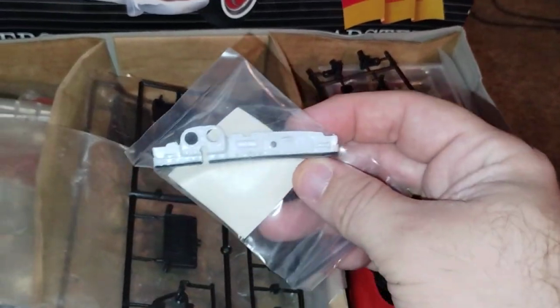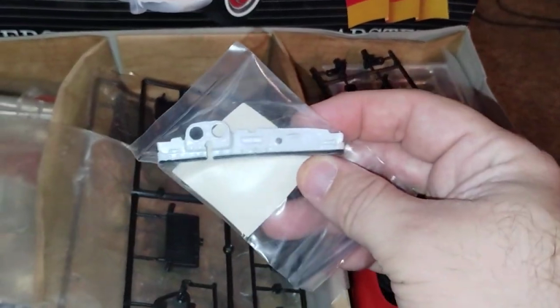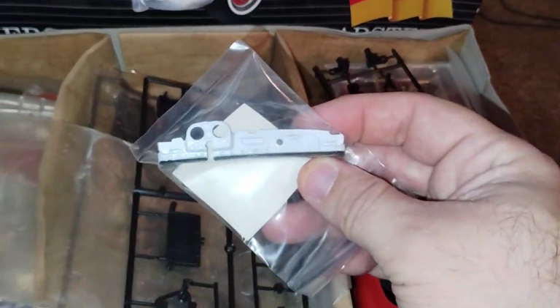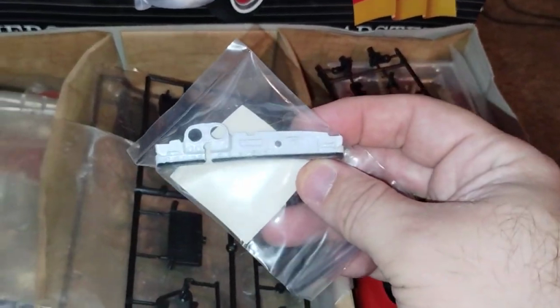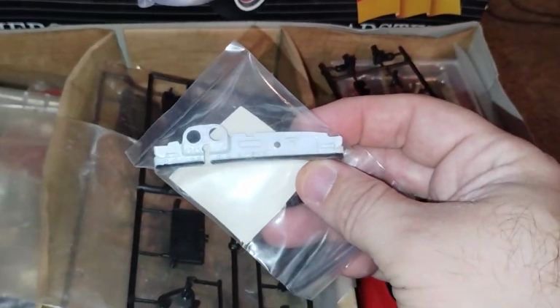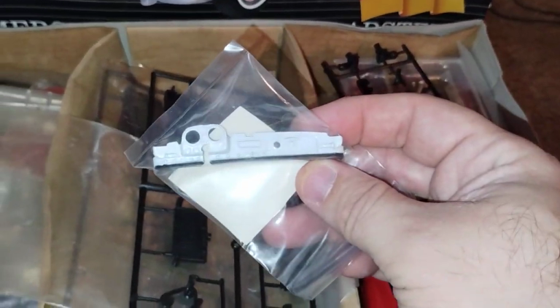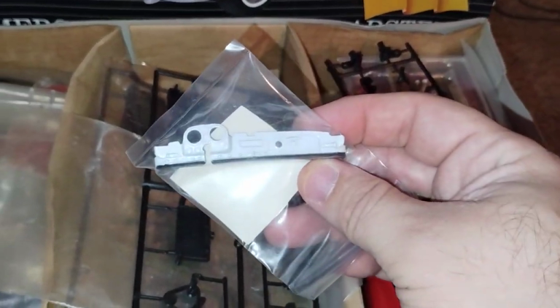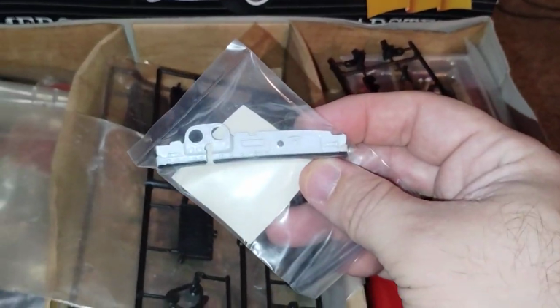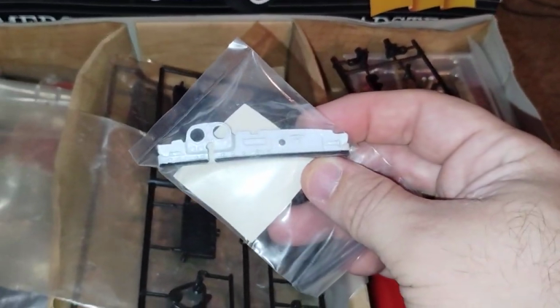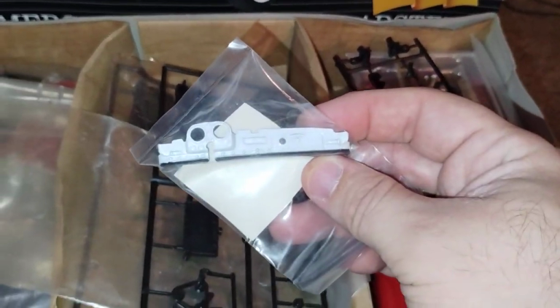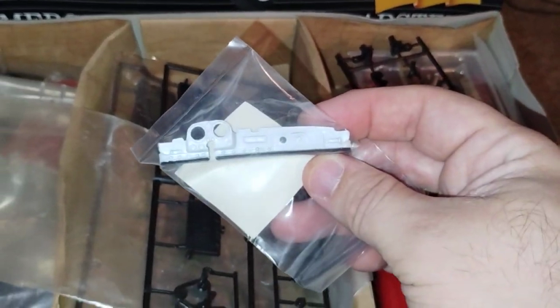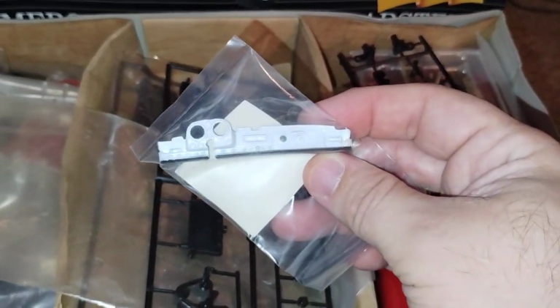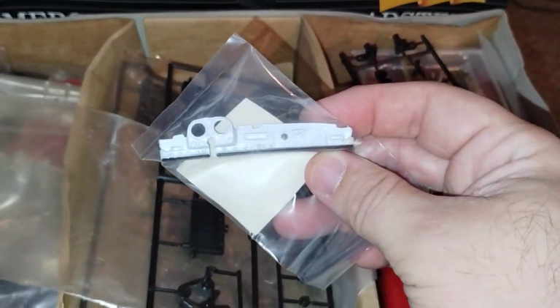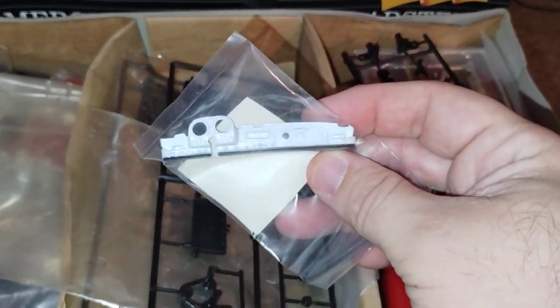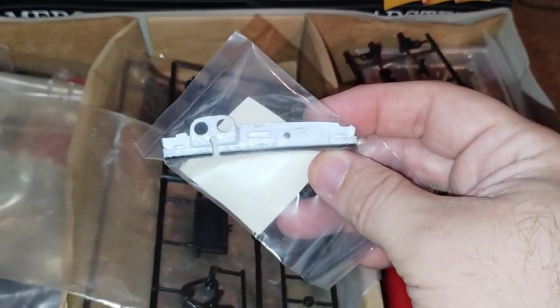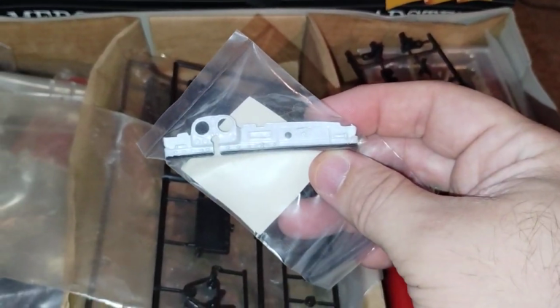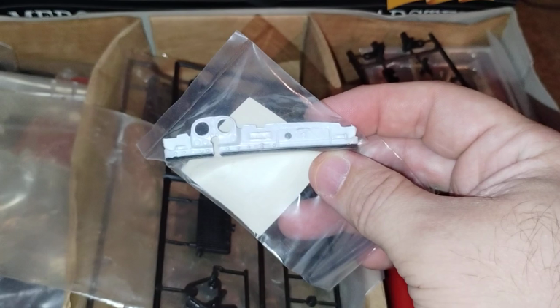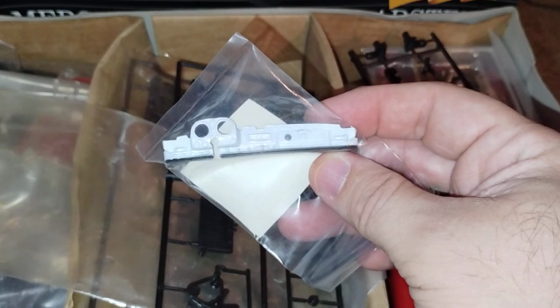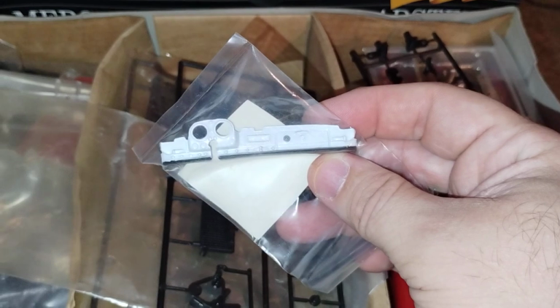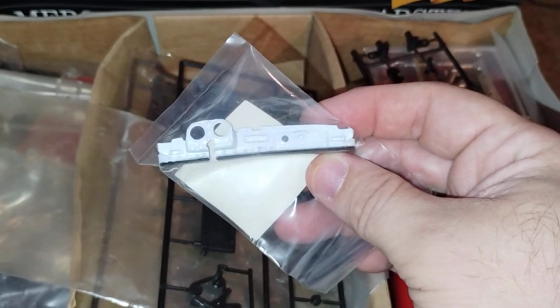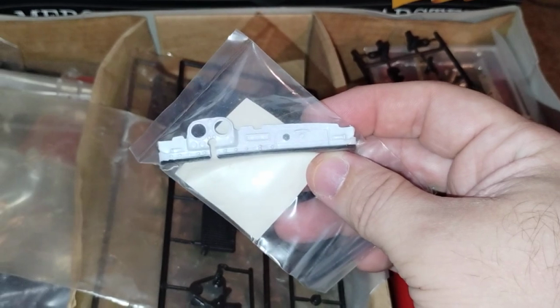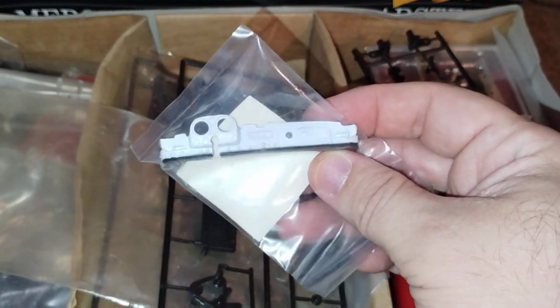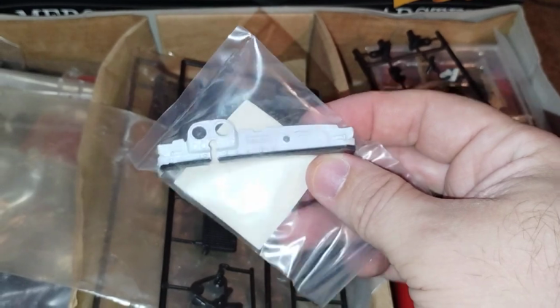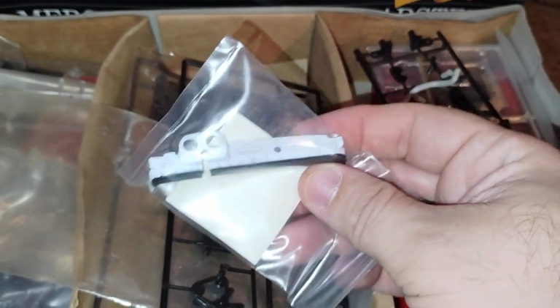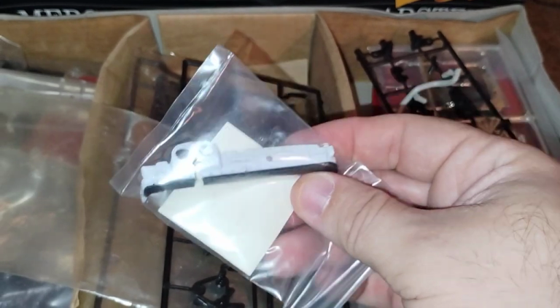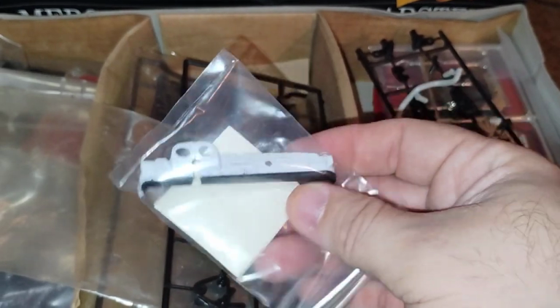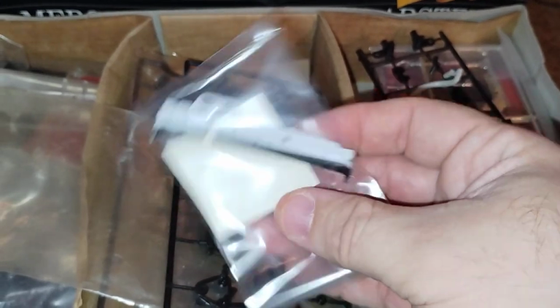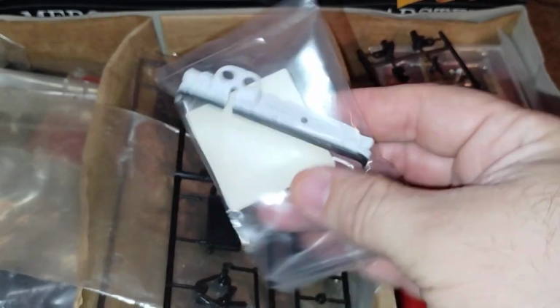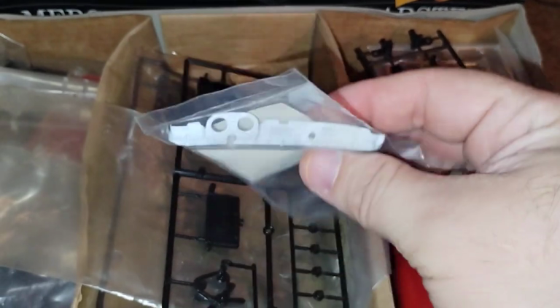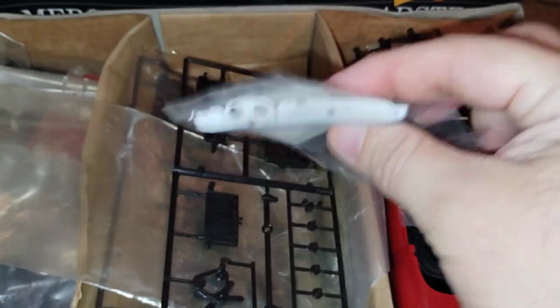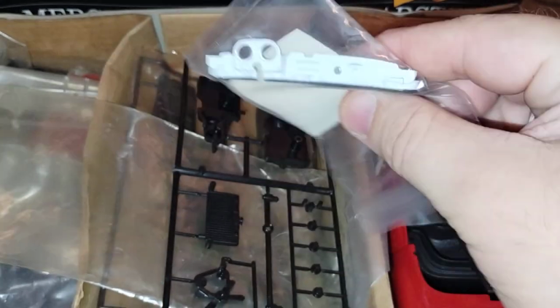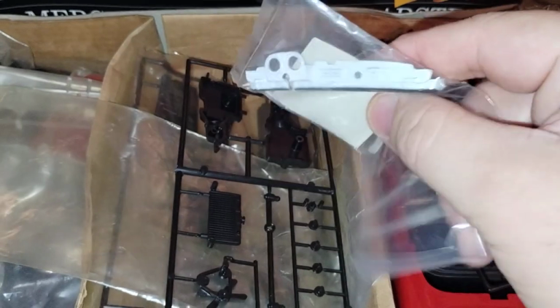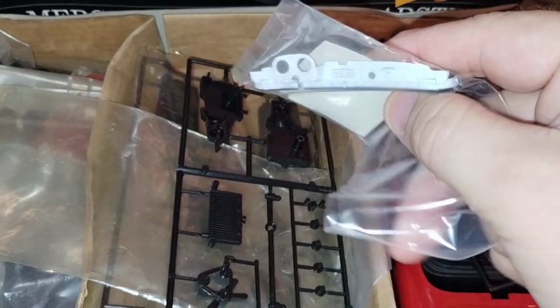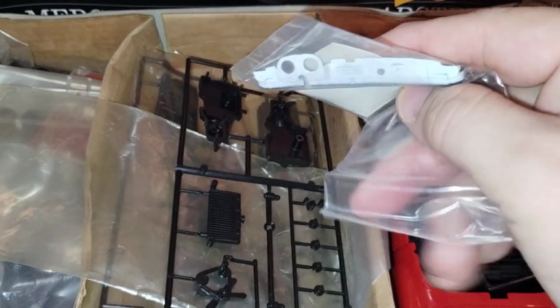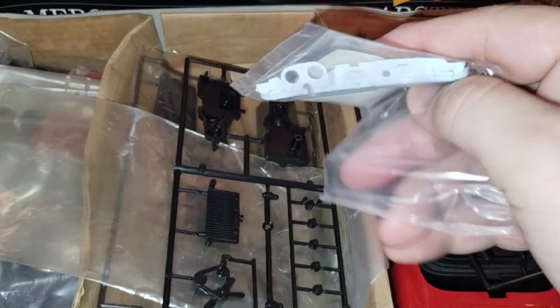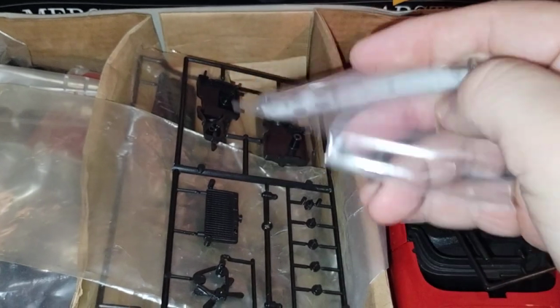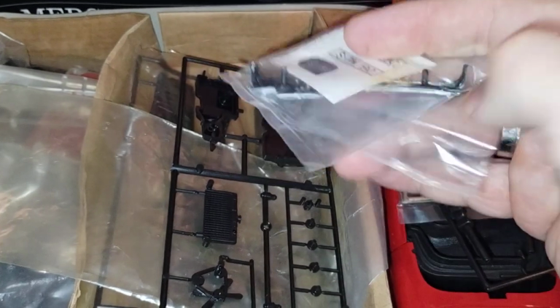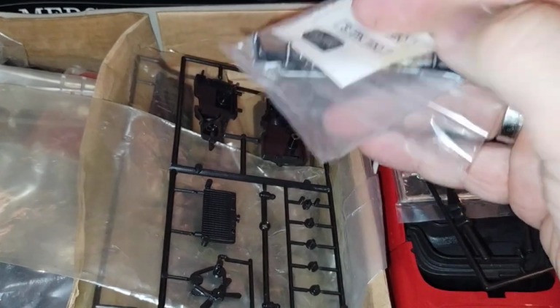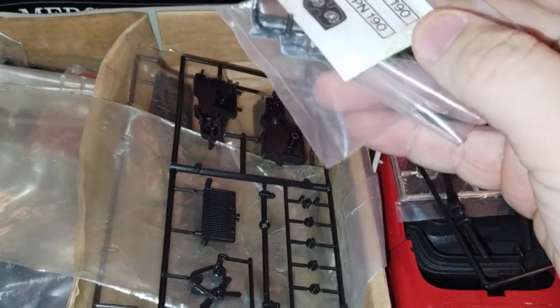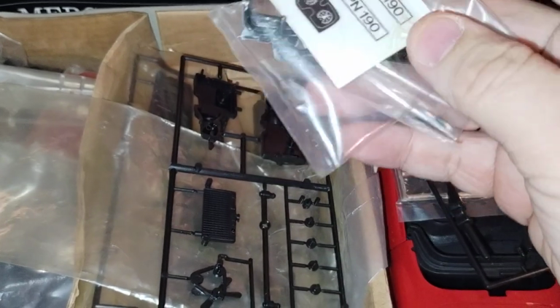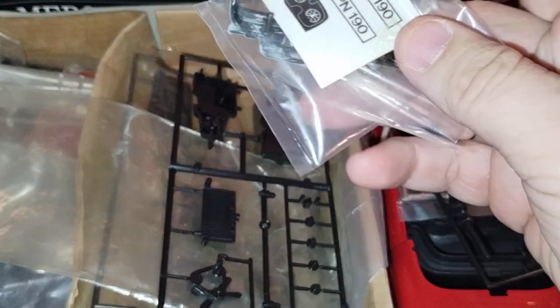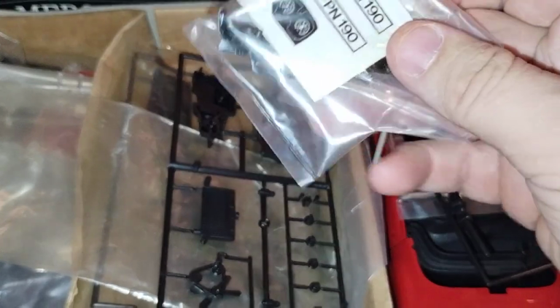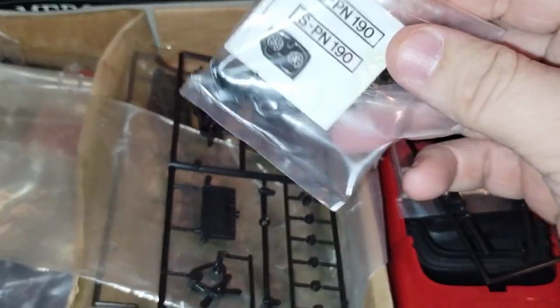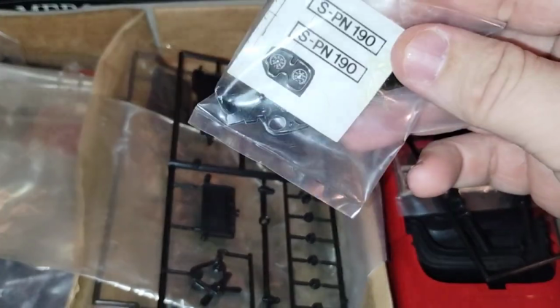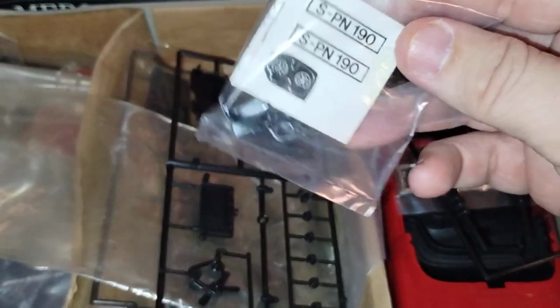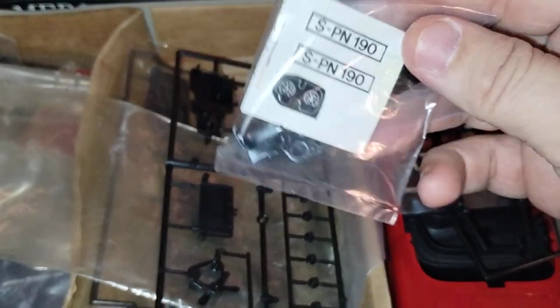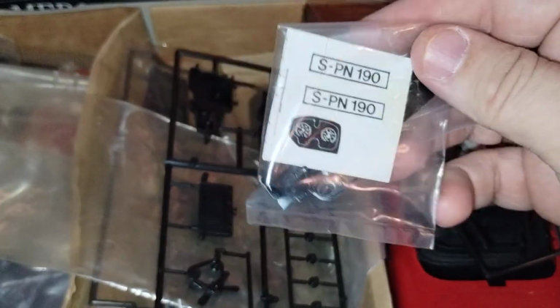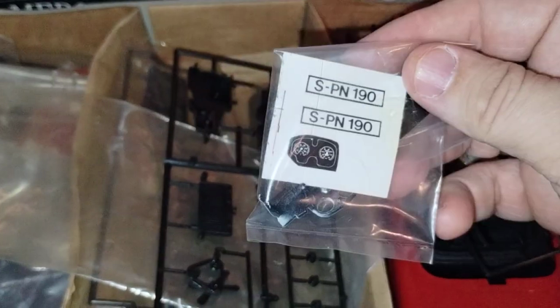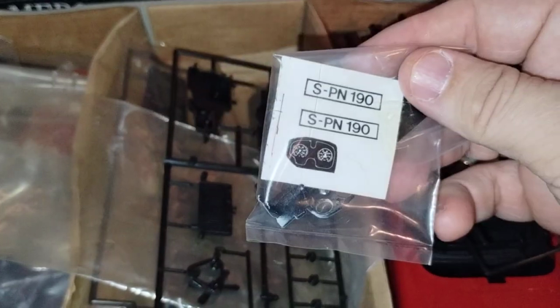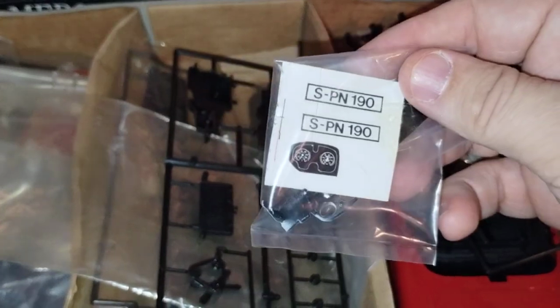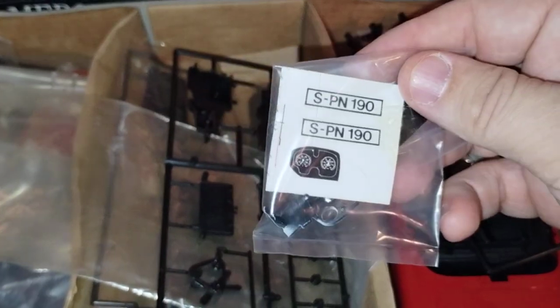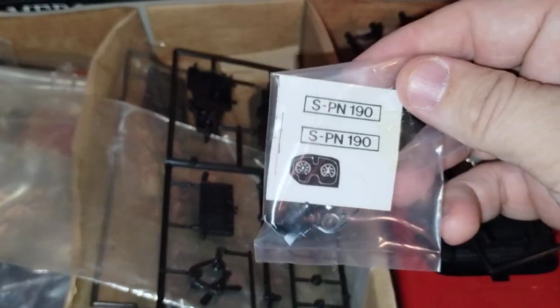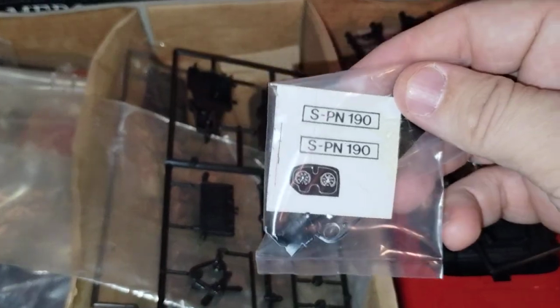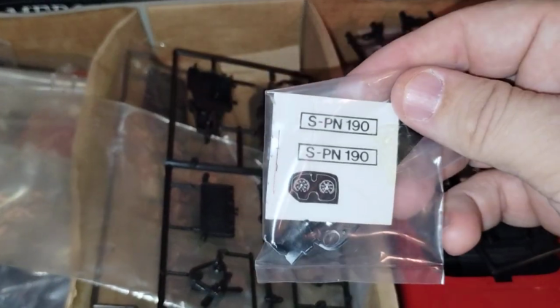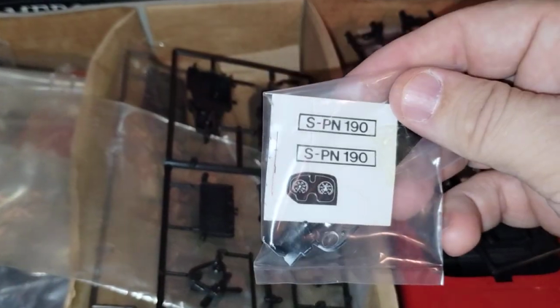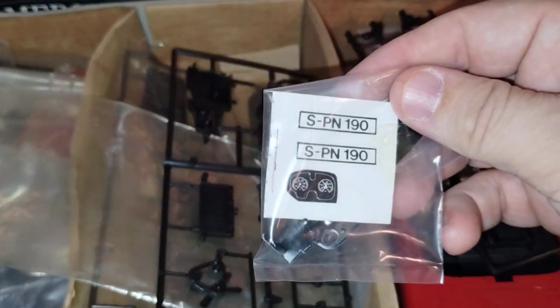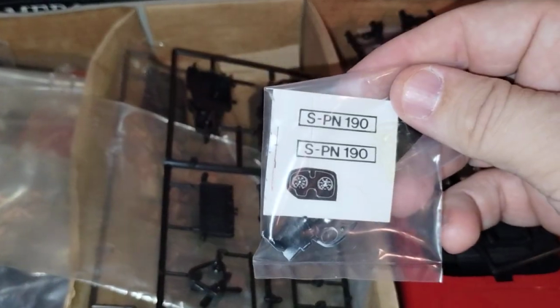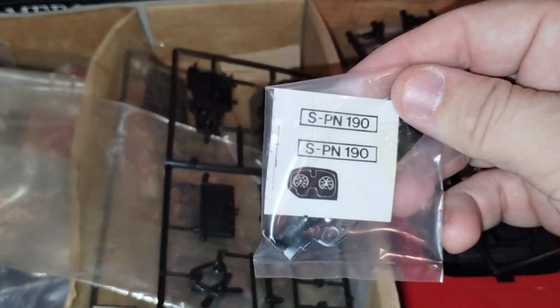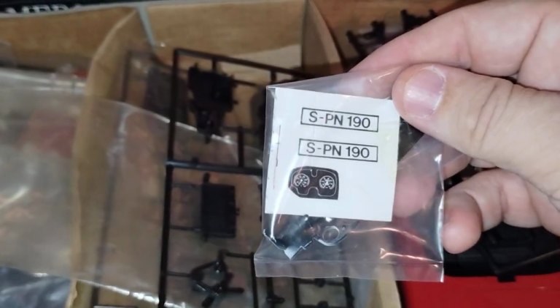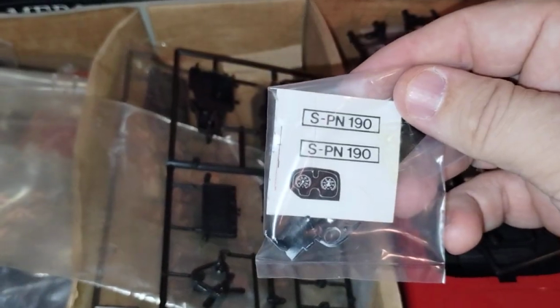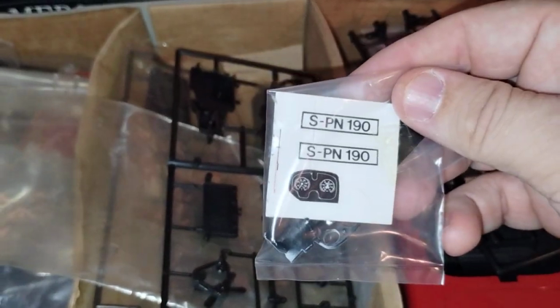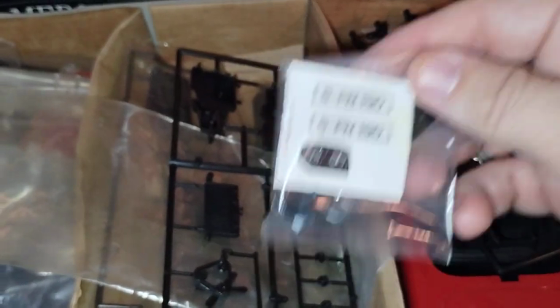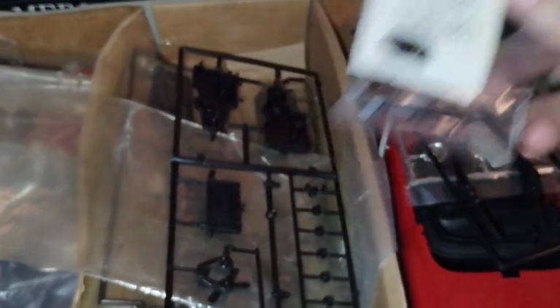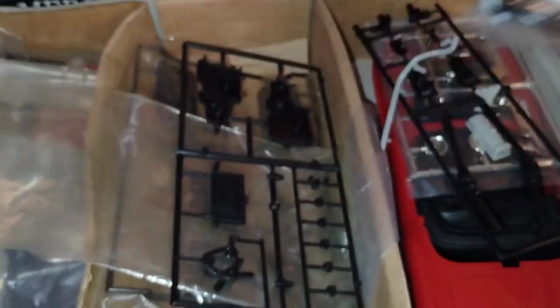And we have a beautiful, beautiful dashboard there, with decals and plates.